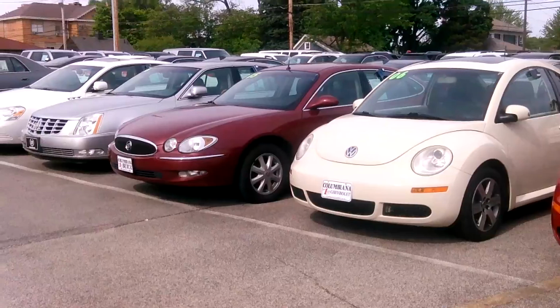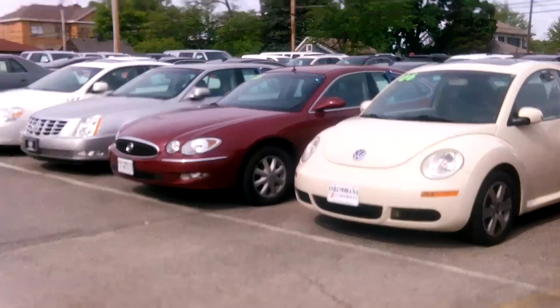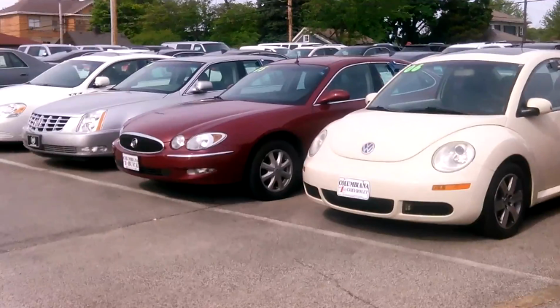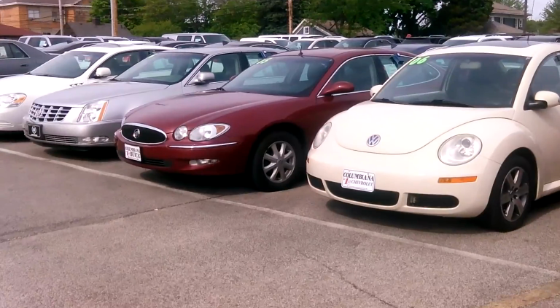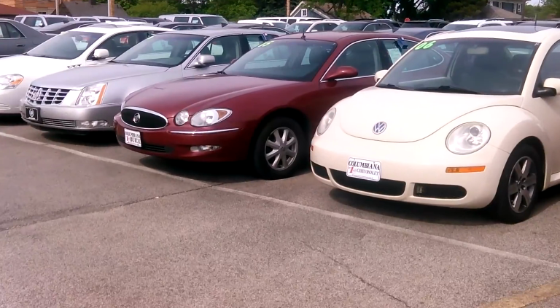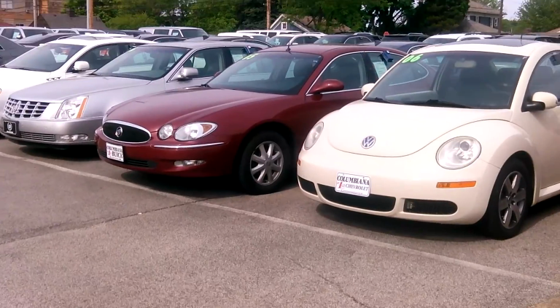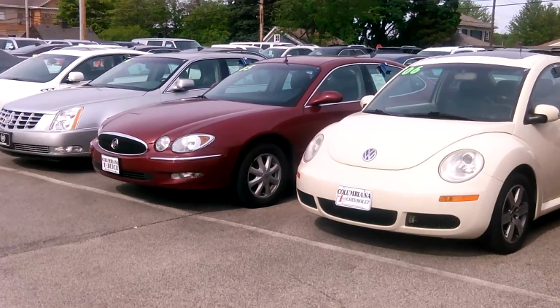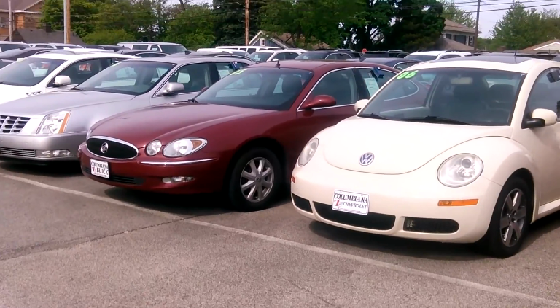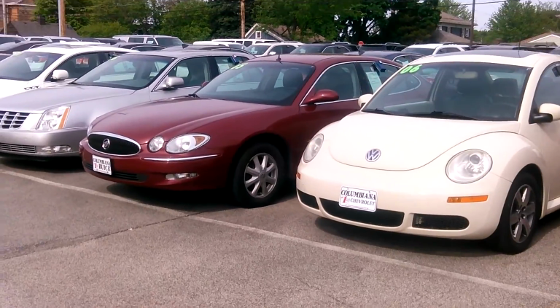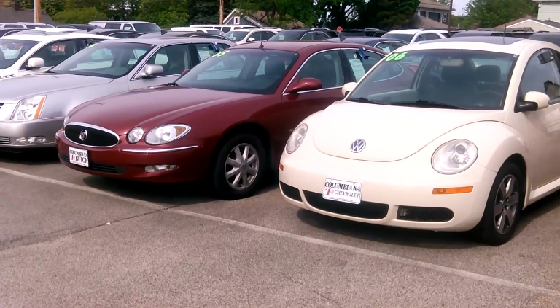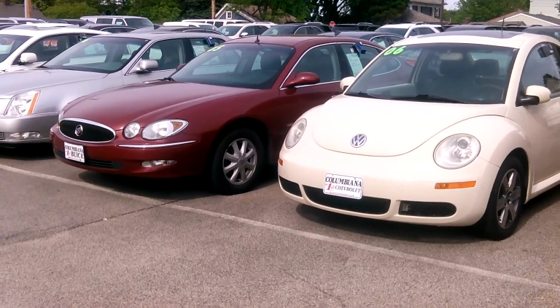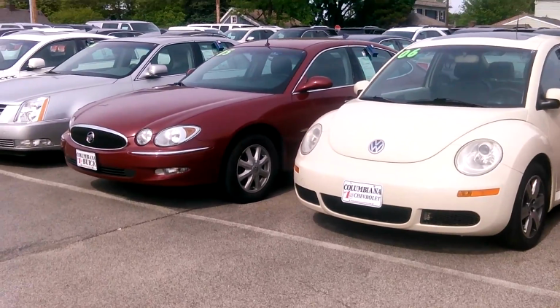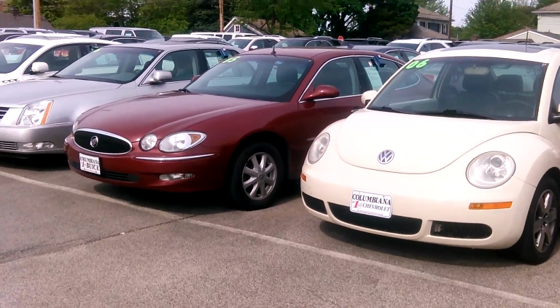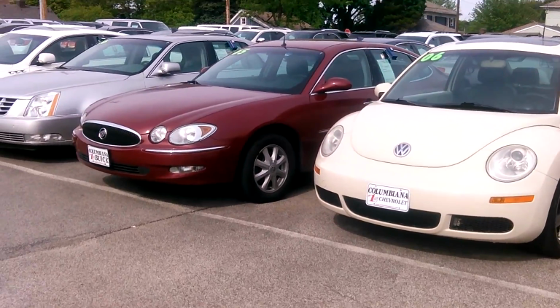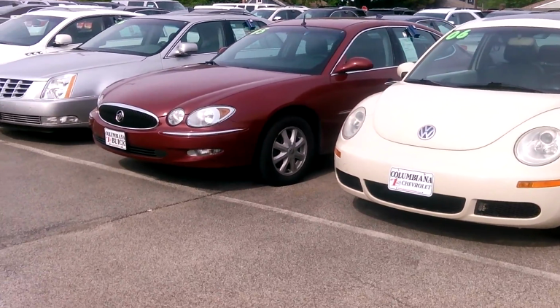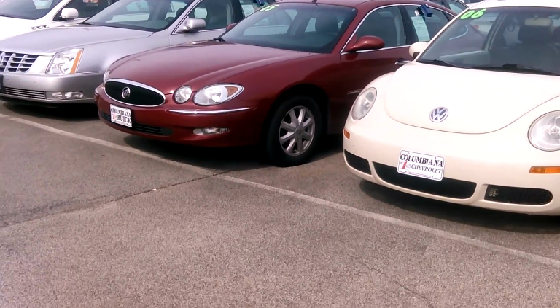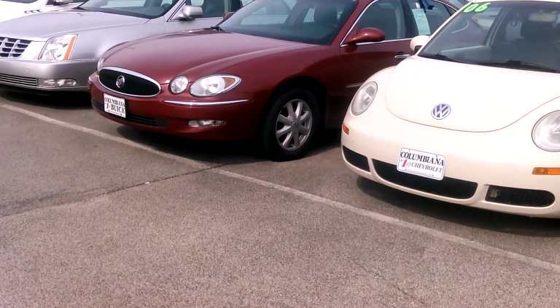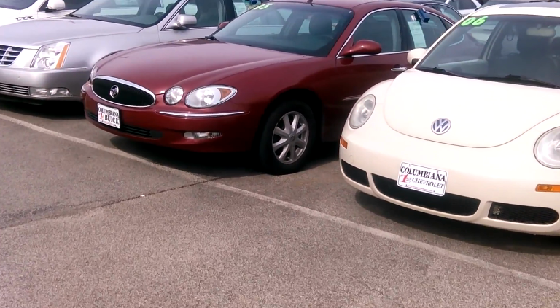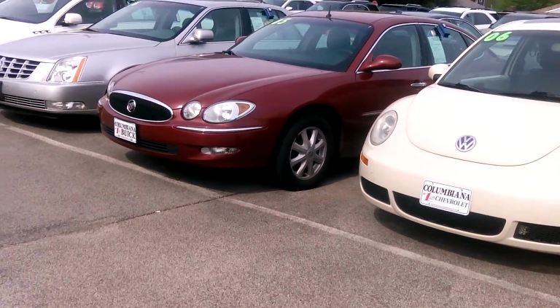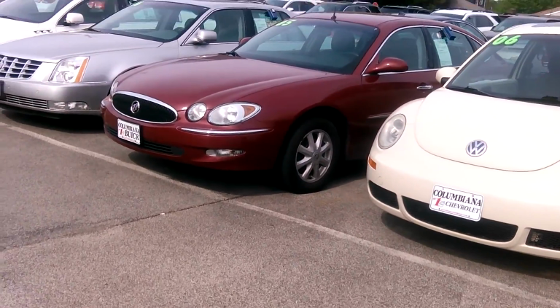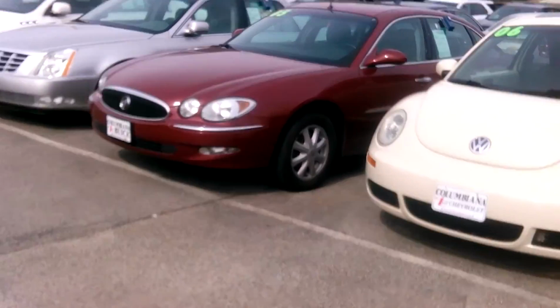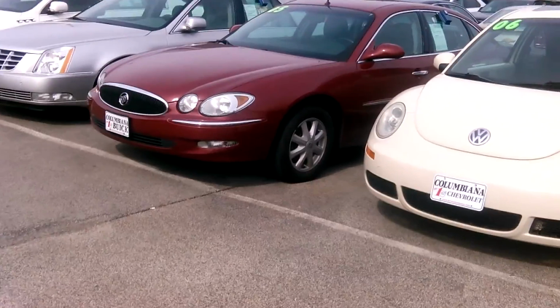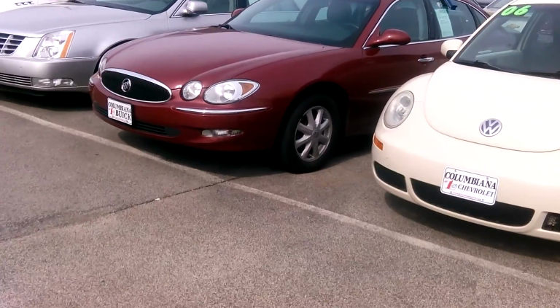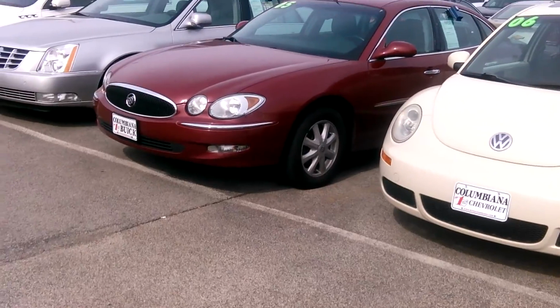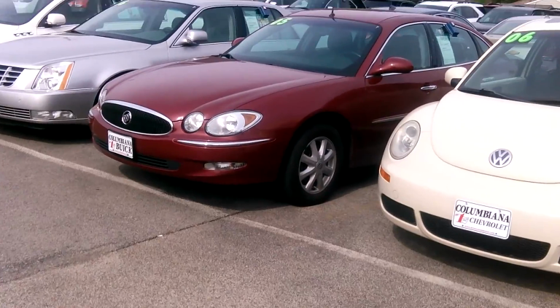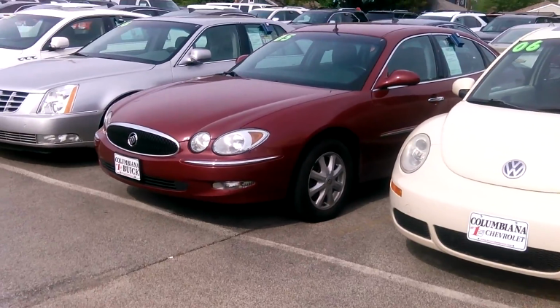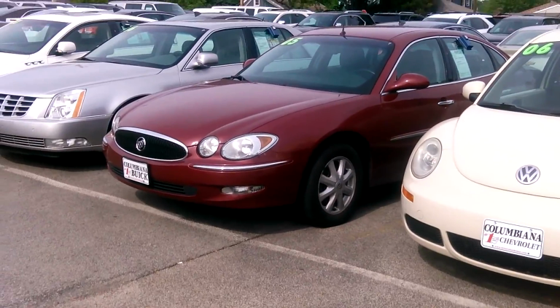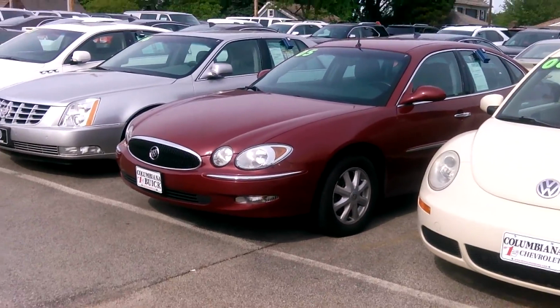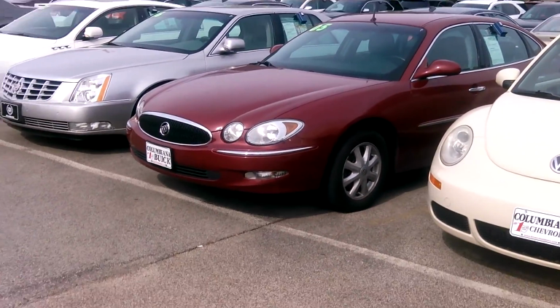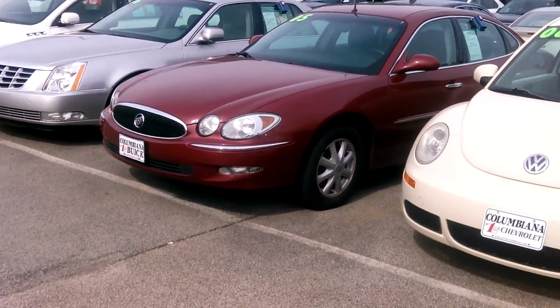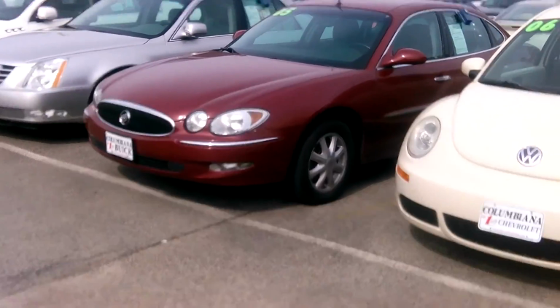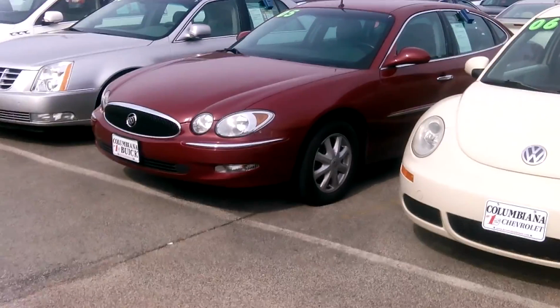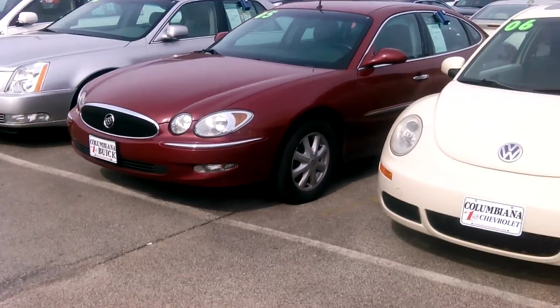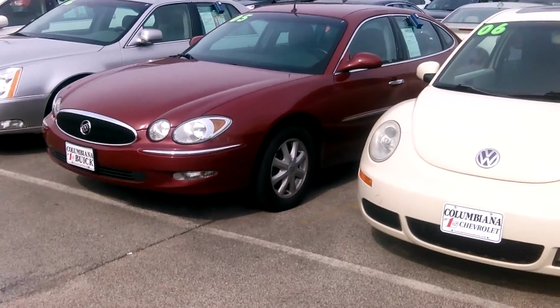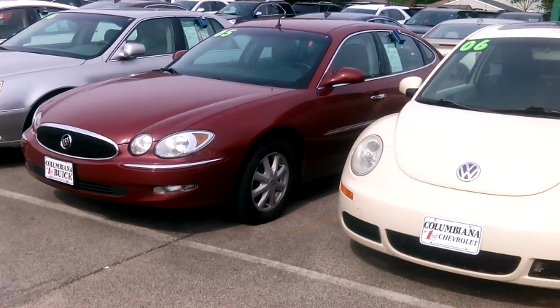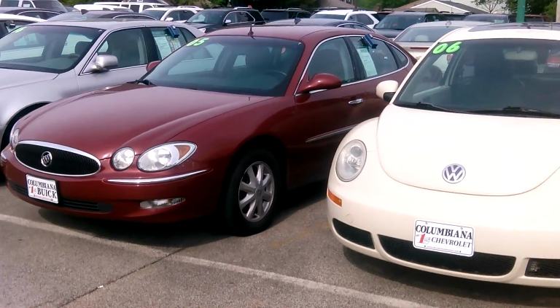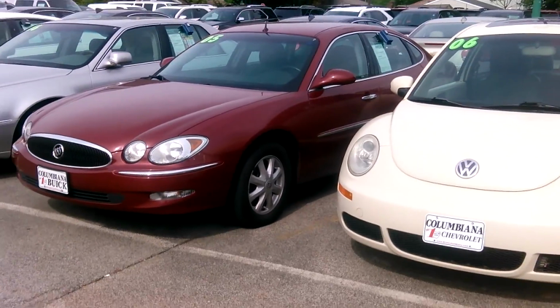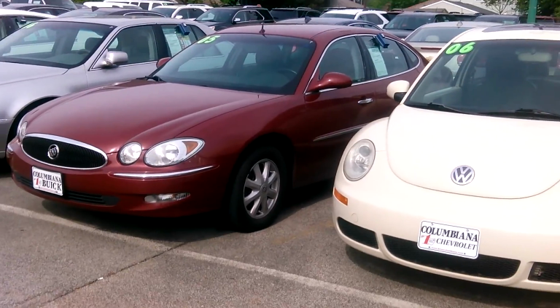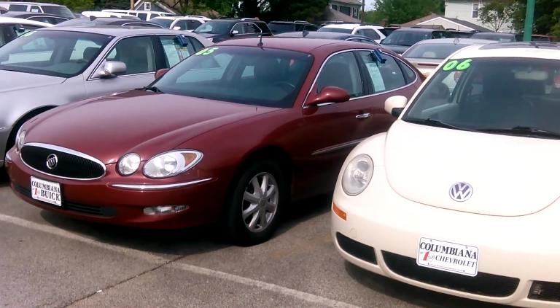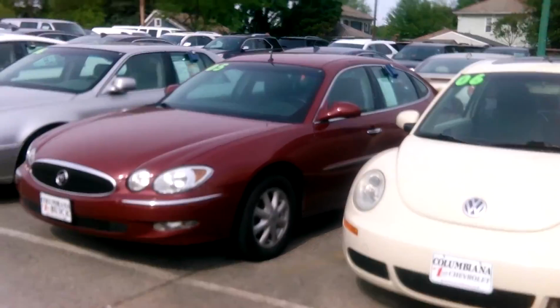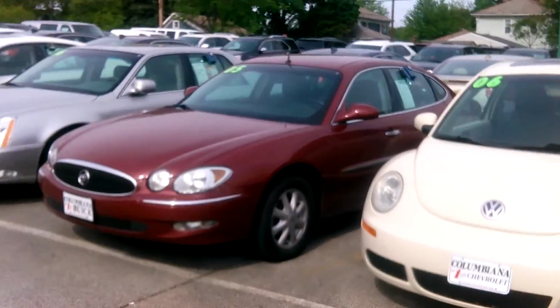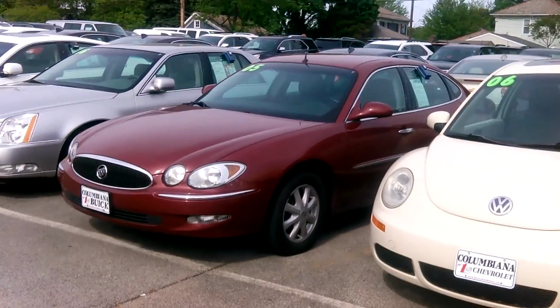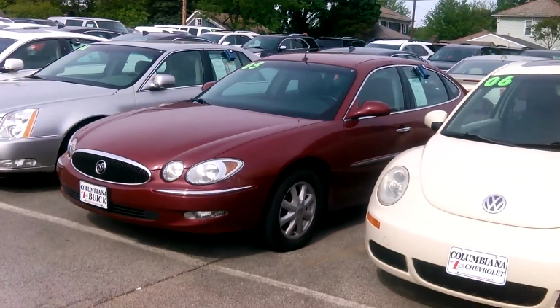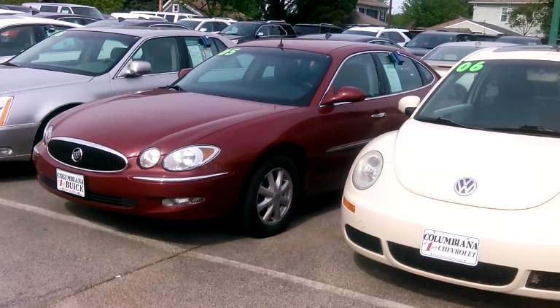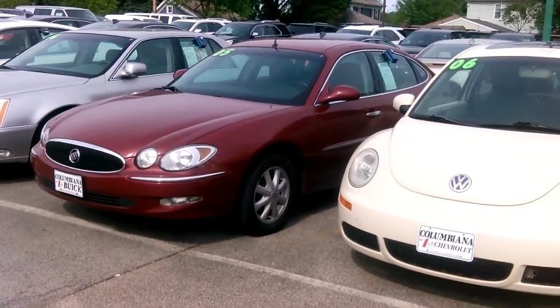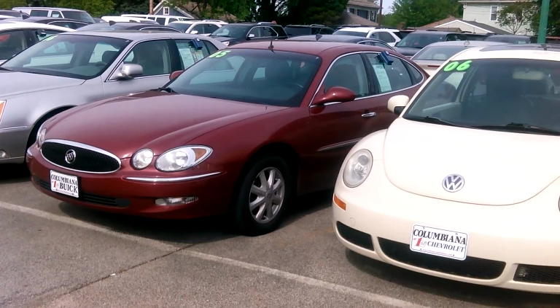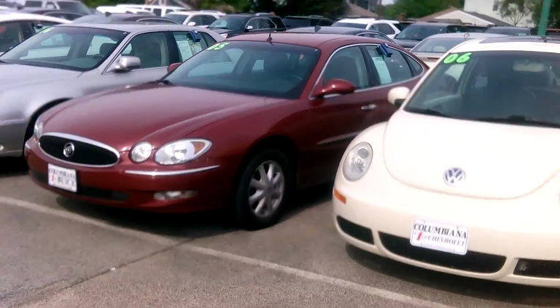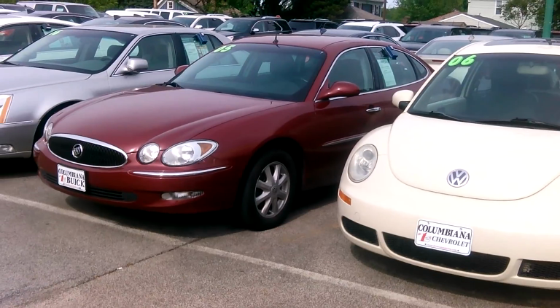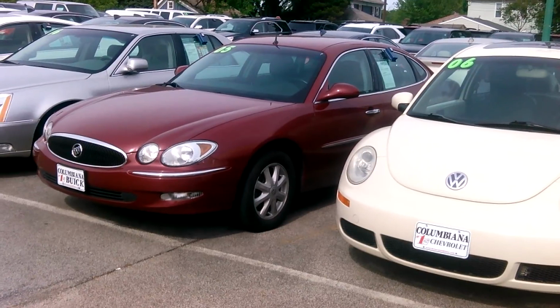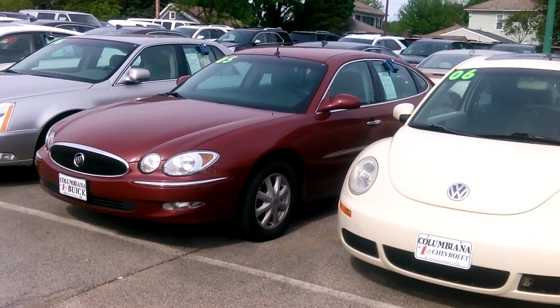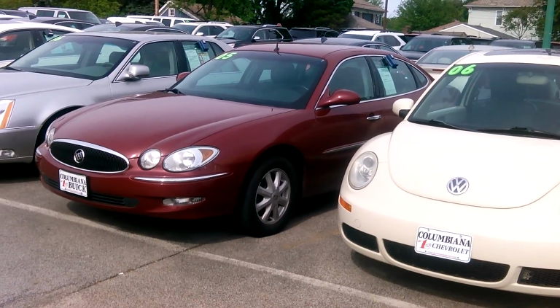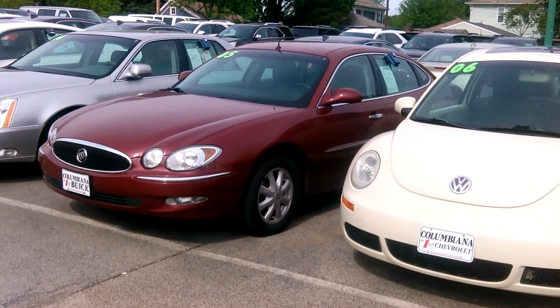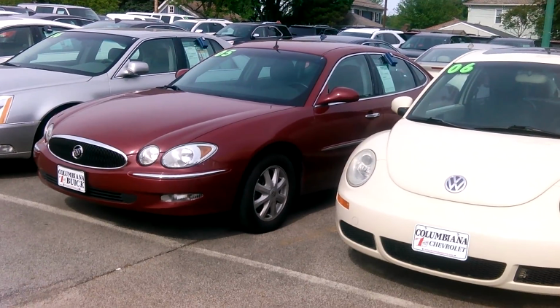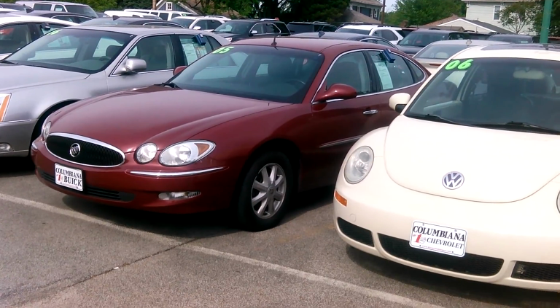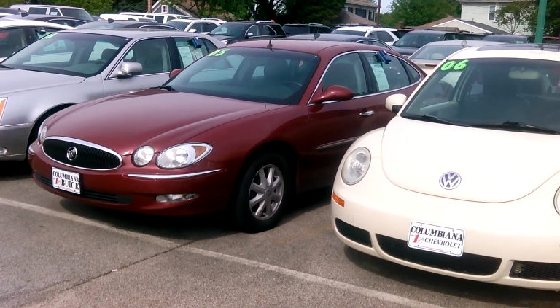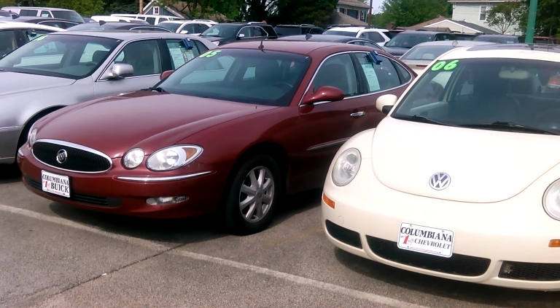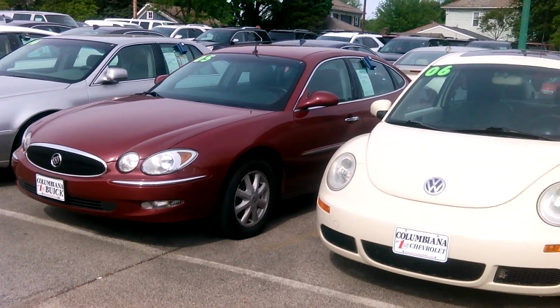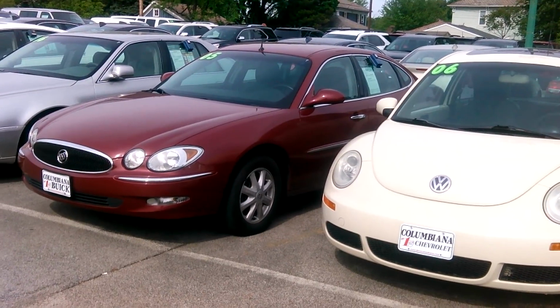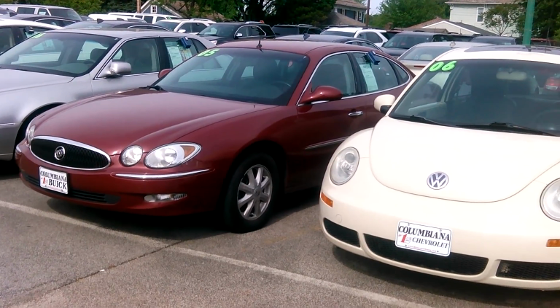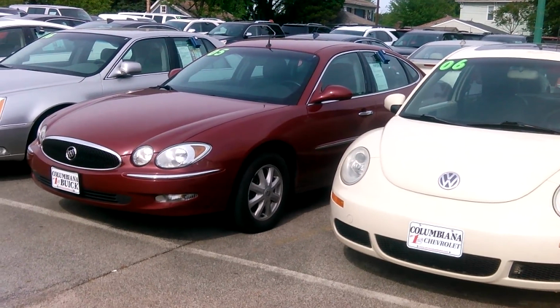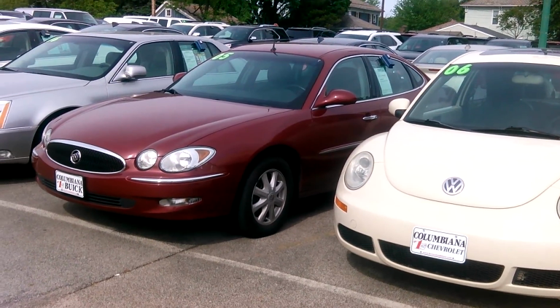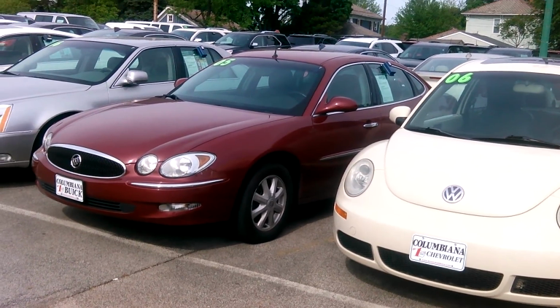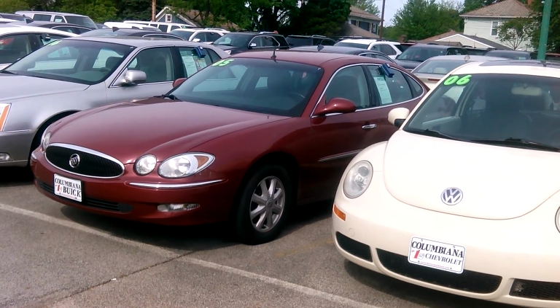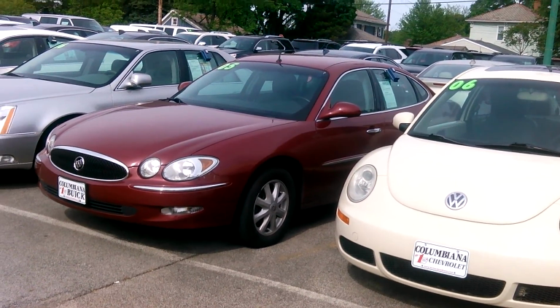Hey, this is Aaron from Columbia Cadillac, Buick, and Chevy. I know we were looking at that Sonata before — that one obviously sold.